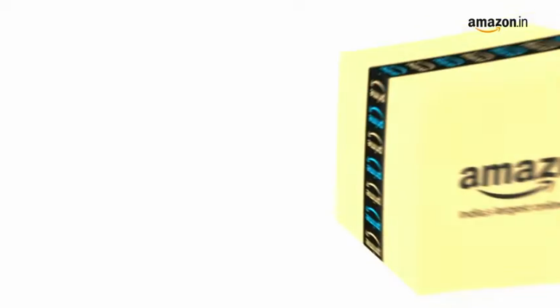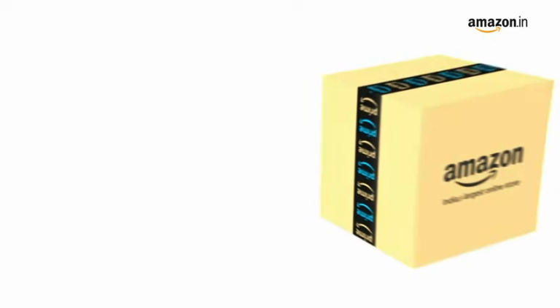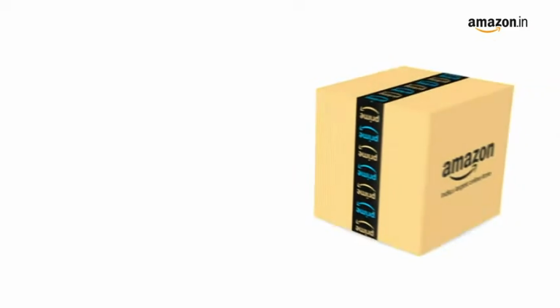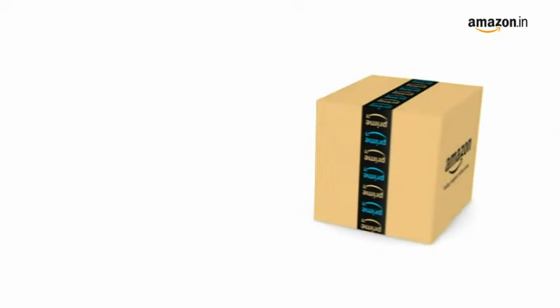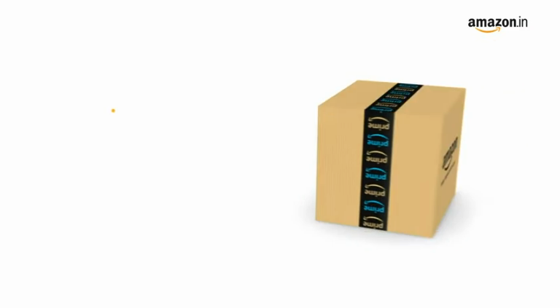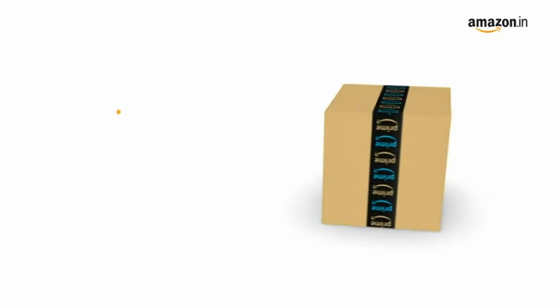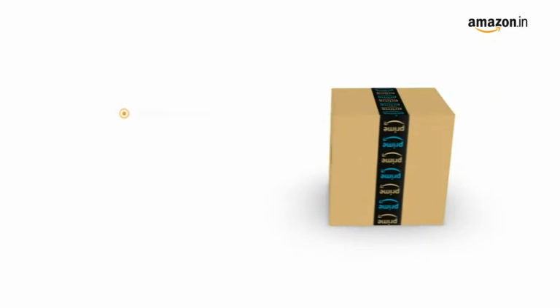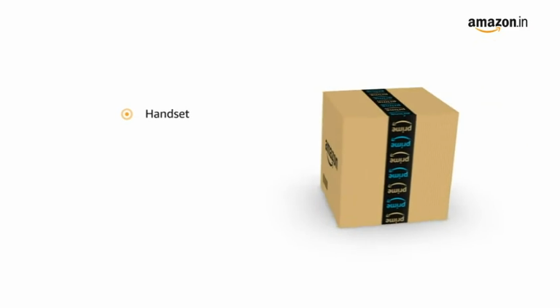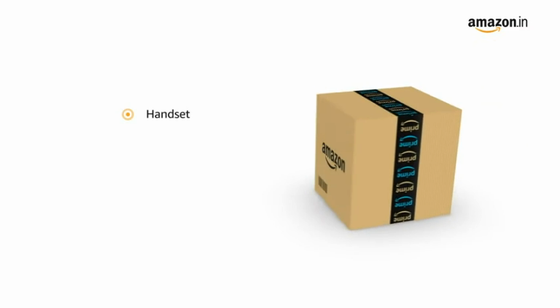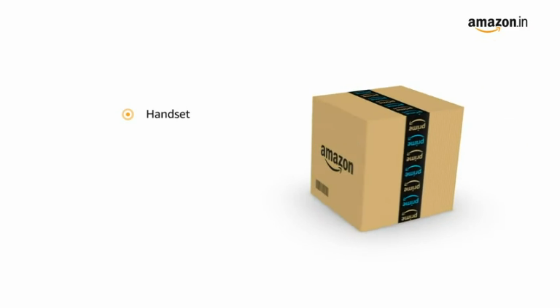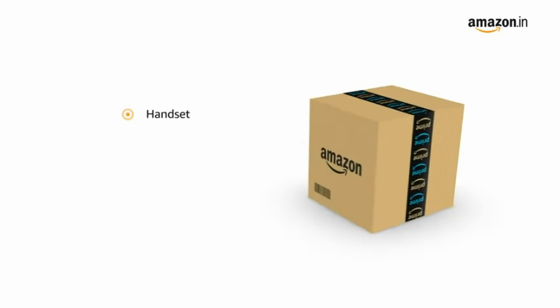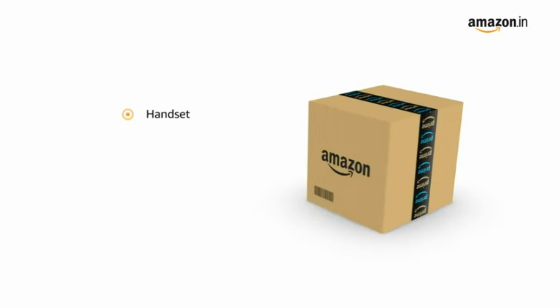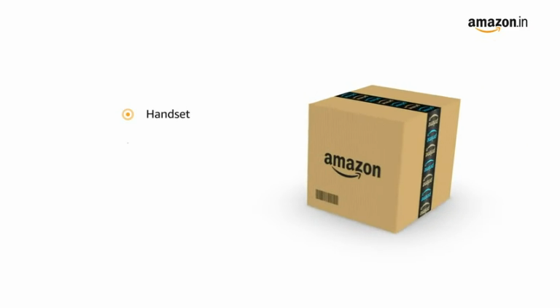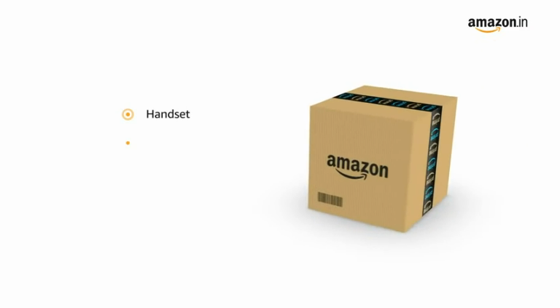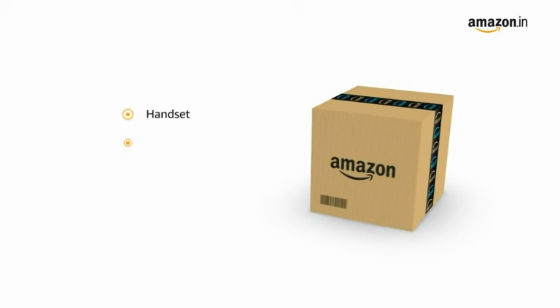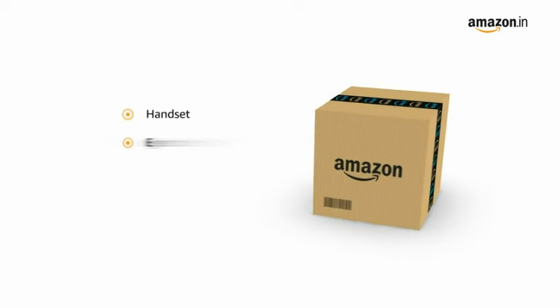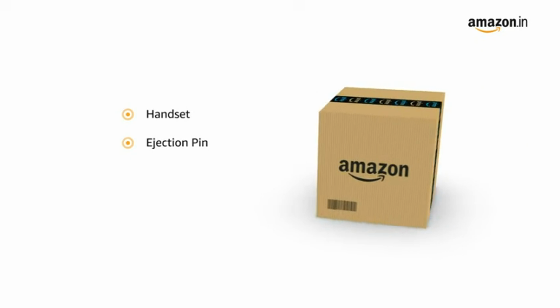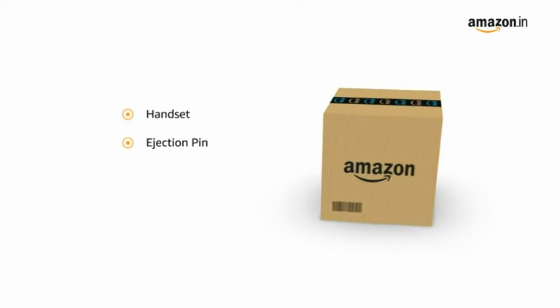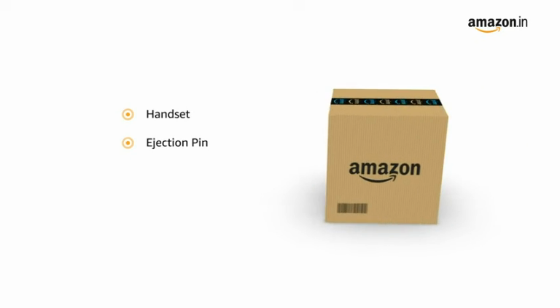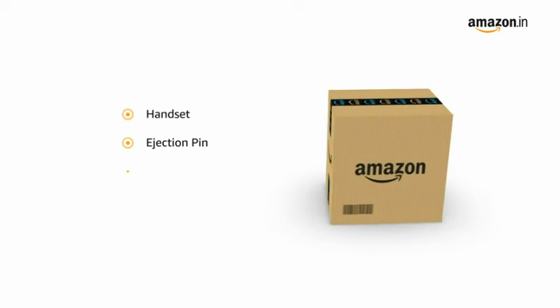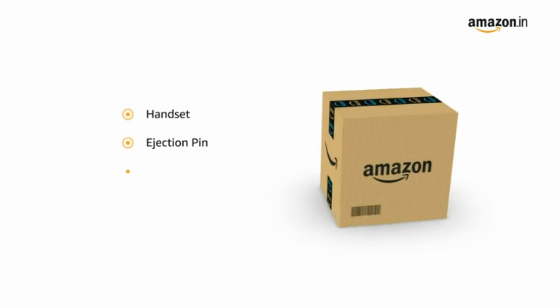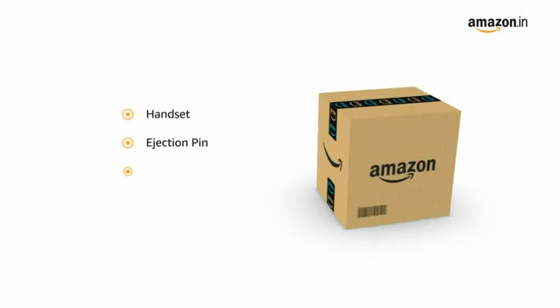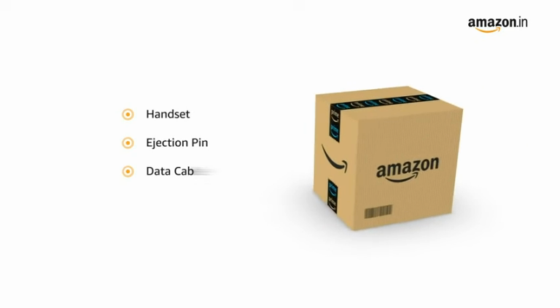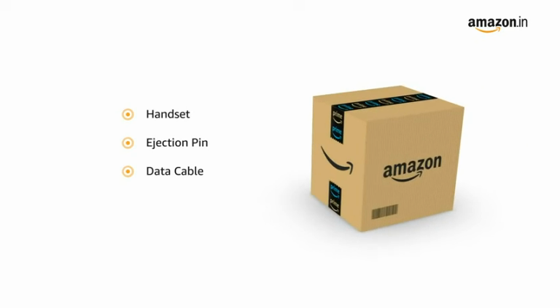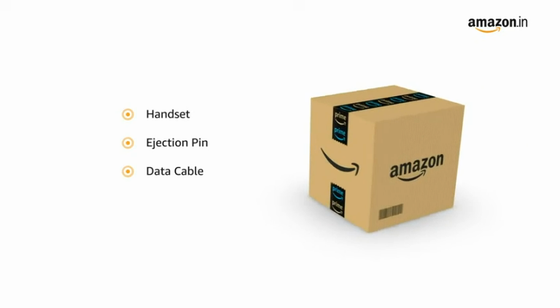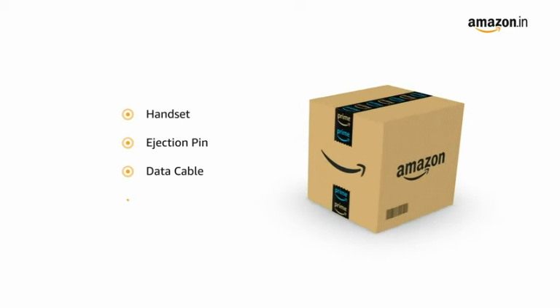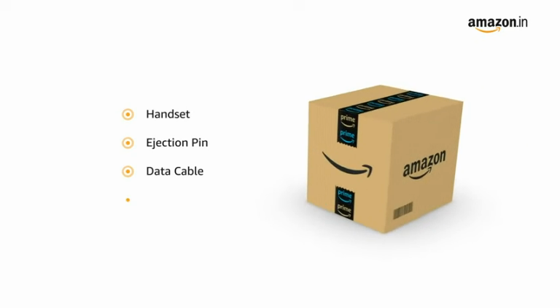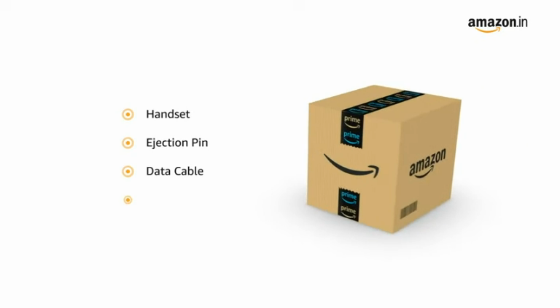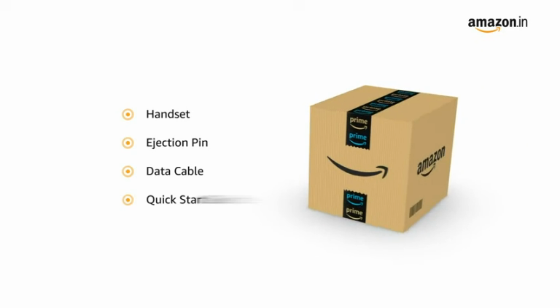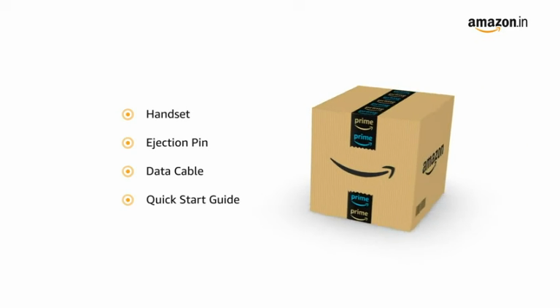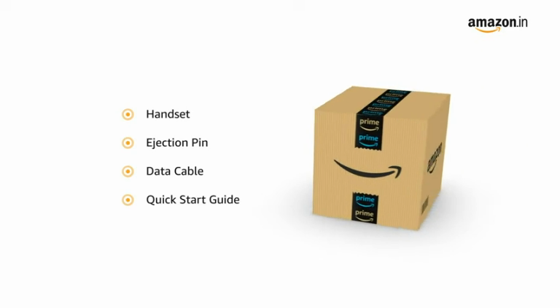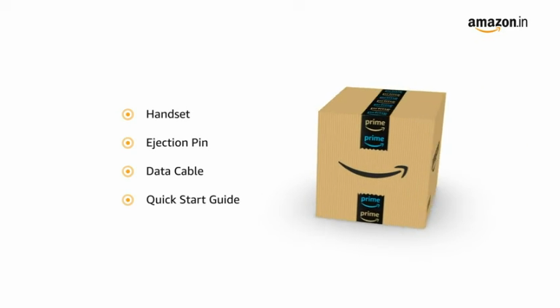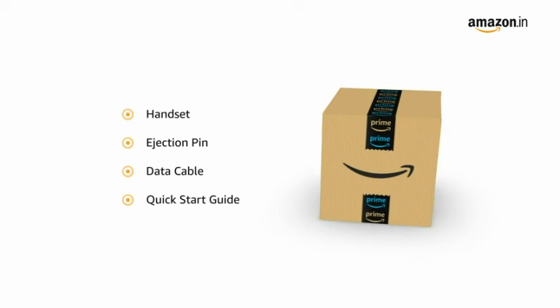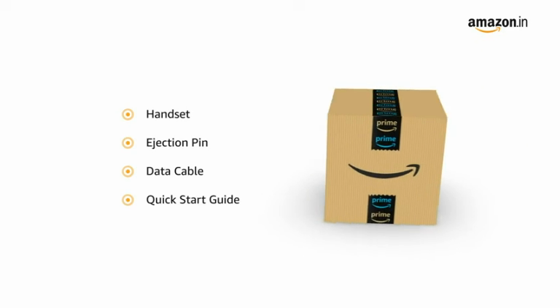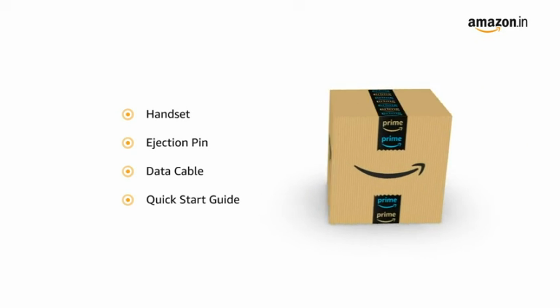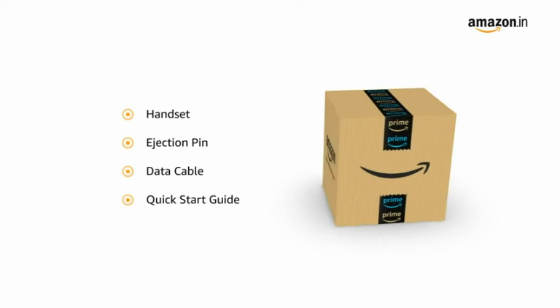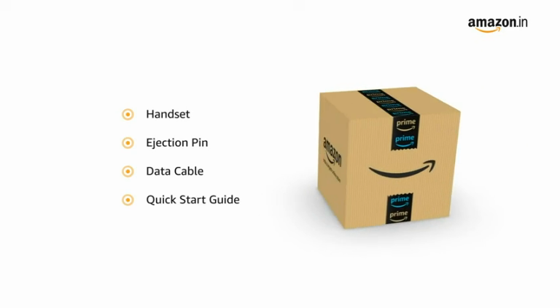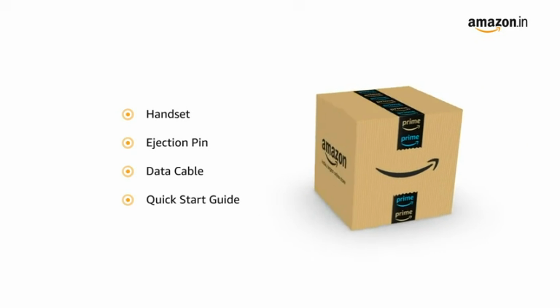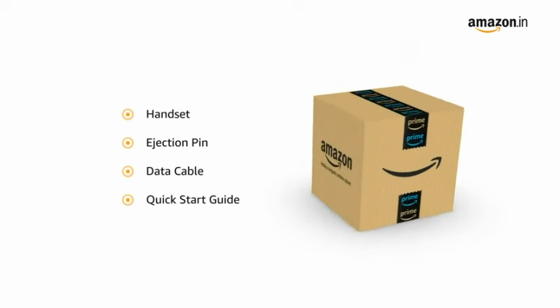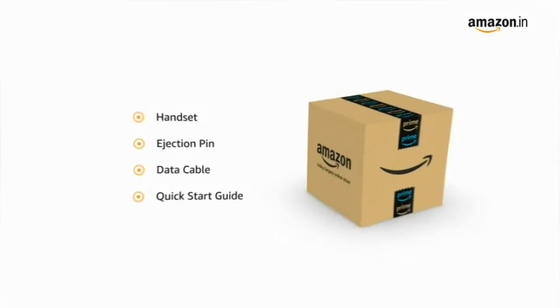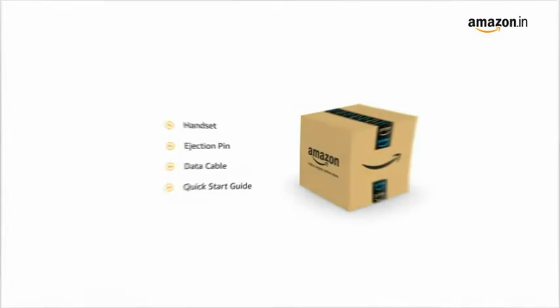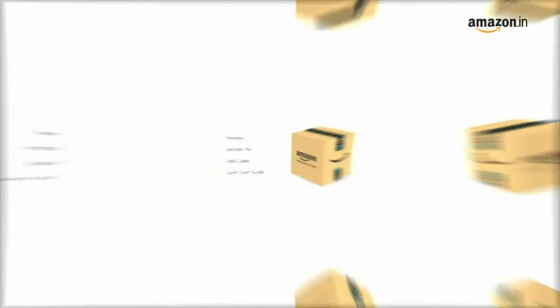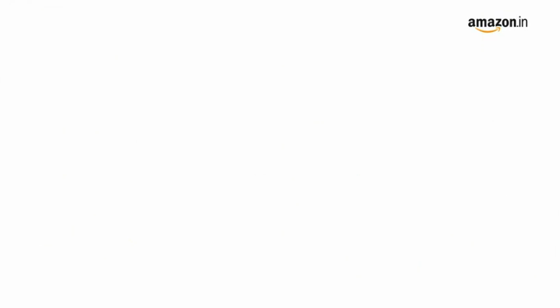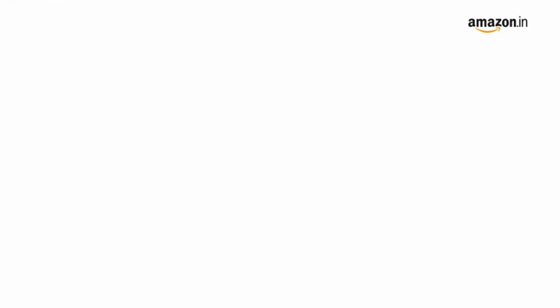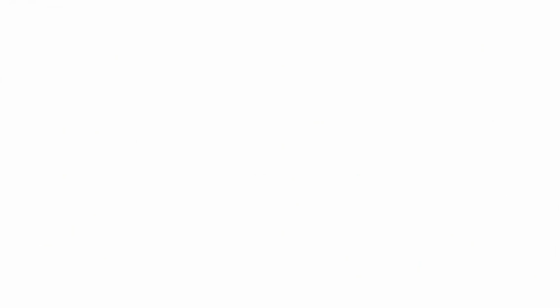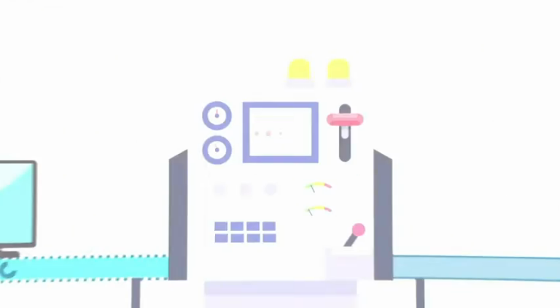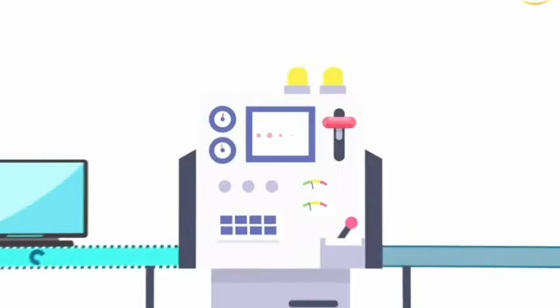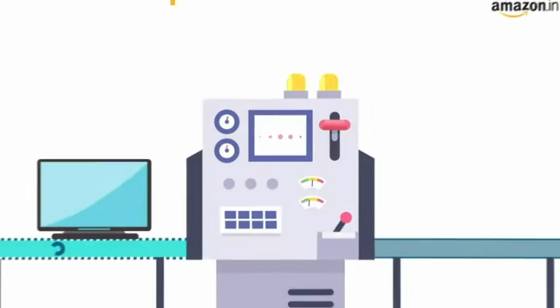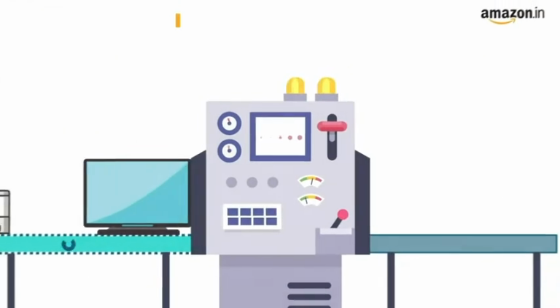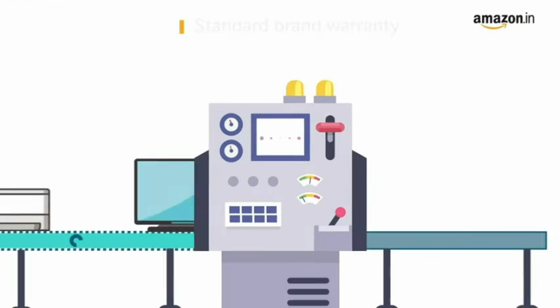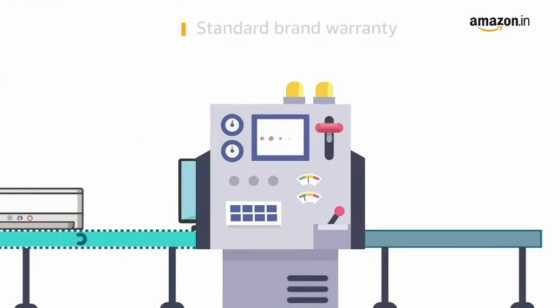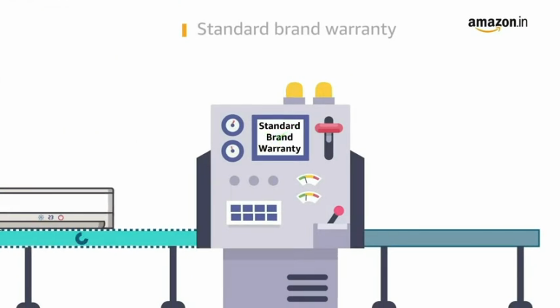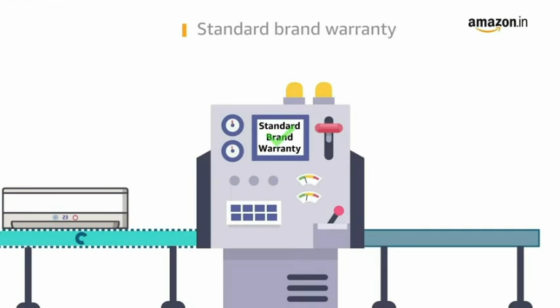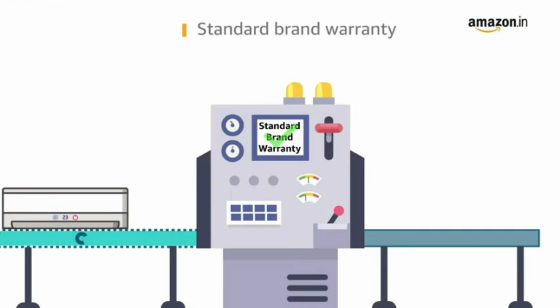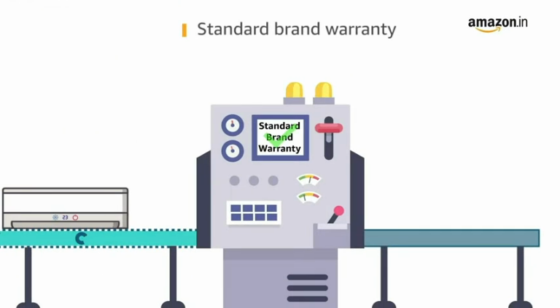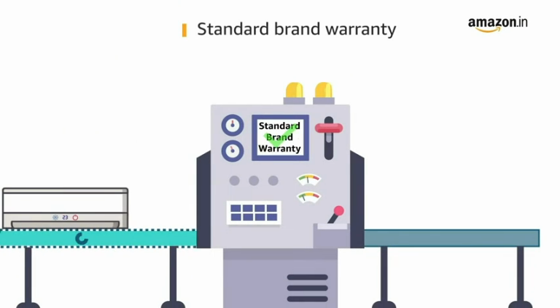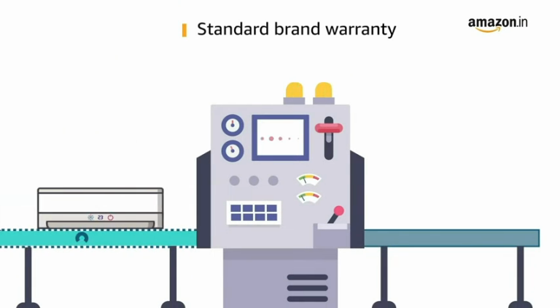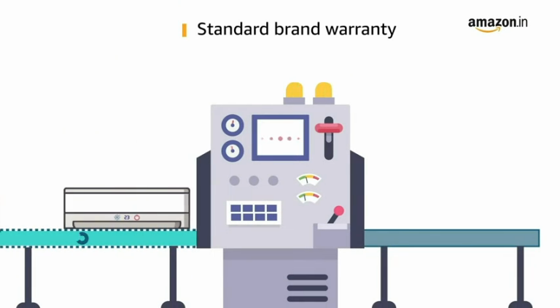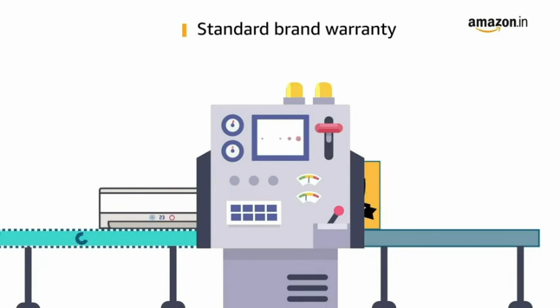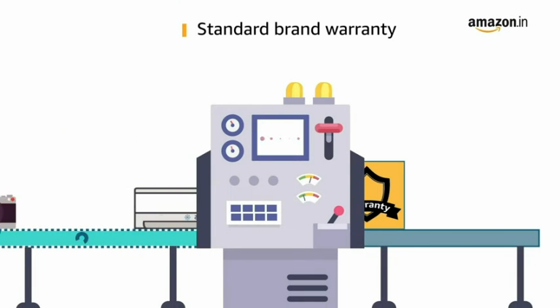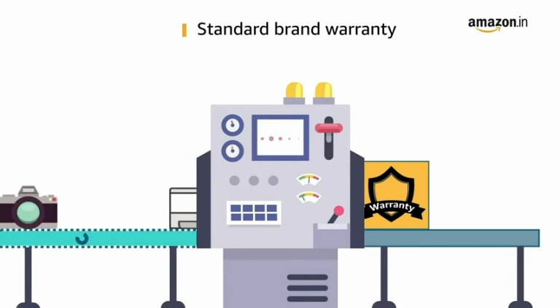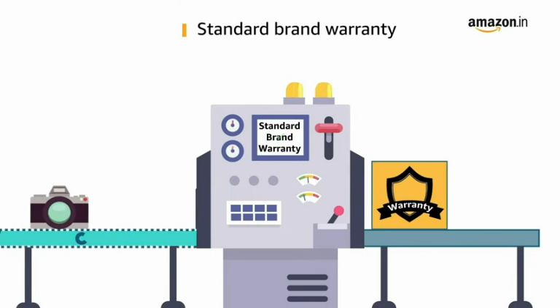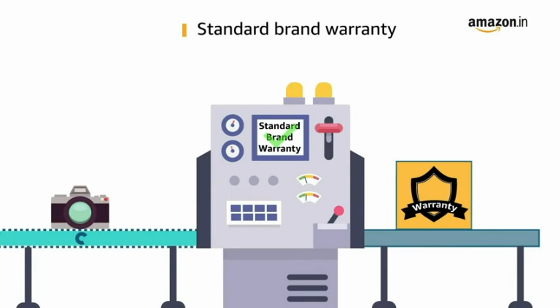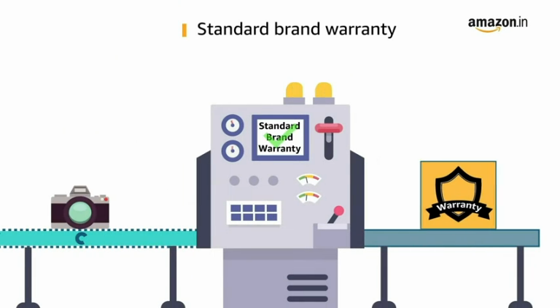The box includes the handset, ejection pin, data cable, and a quick start guide. This product comes with standard brand warranty.